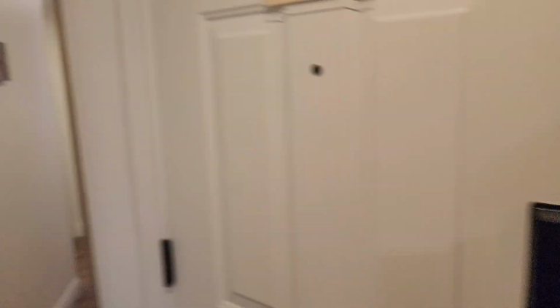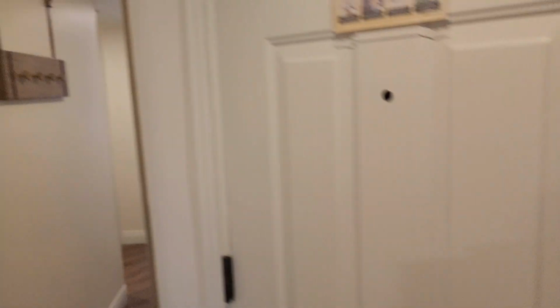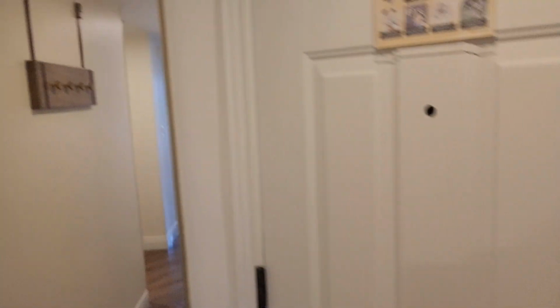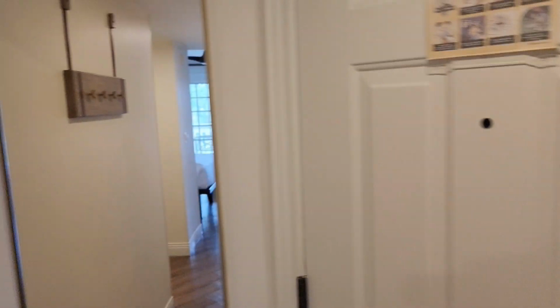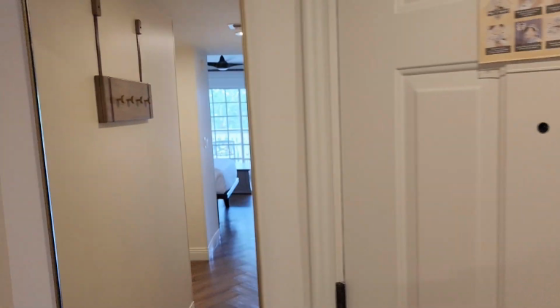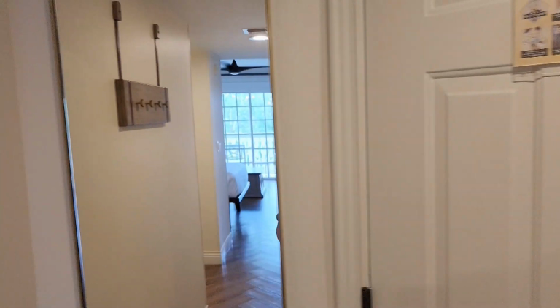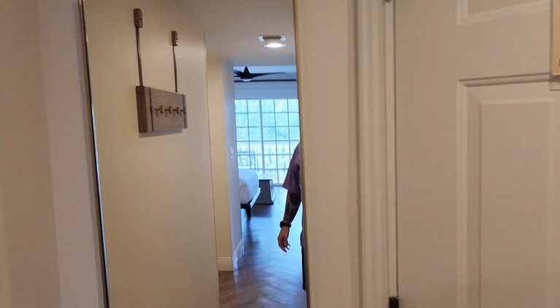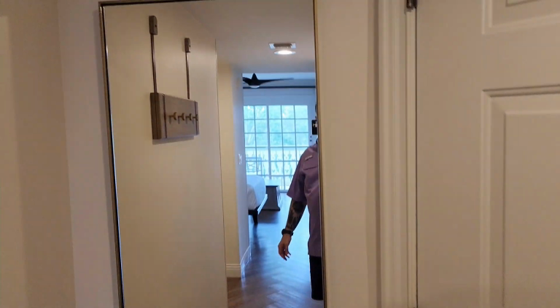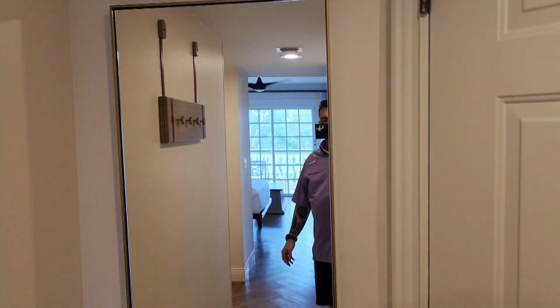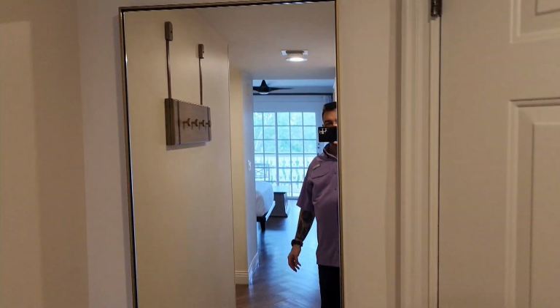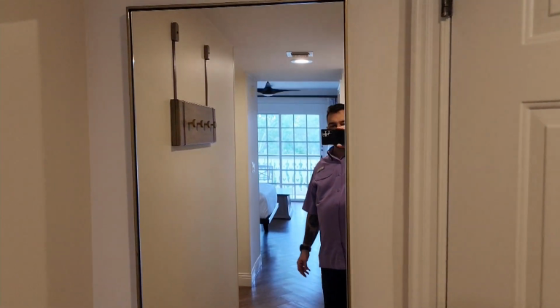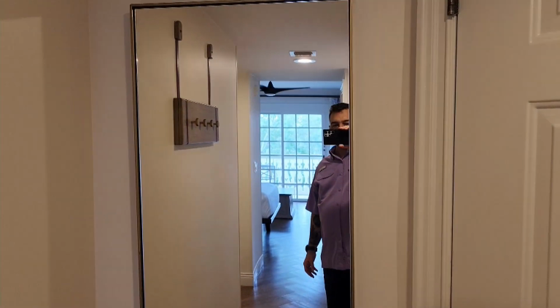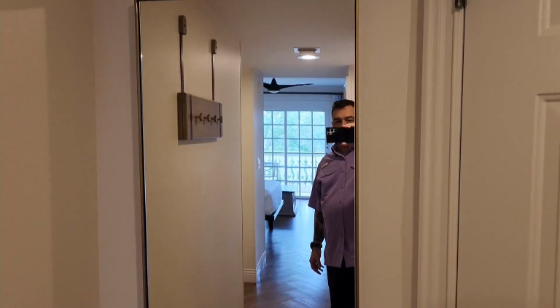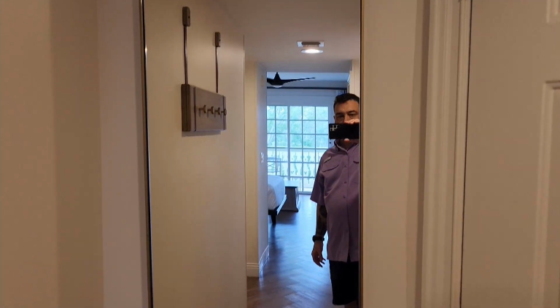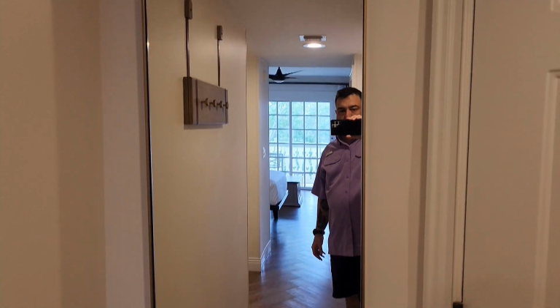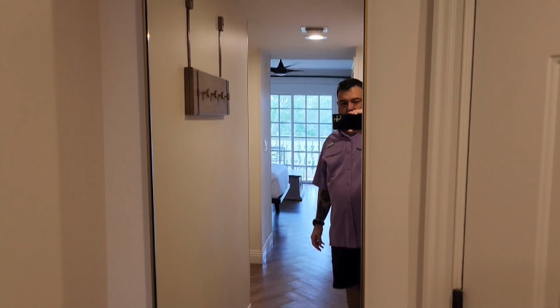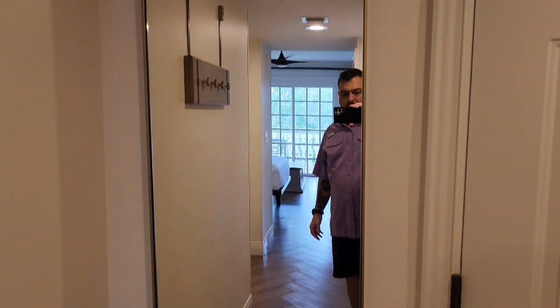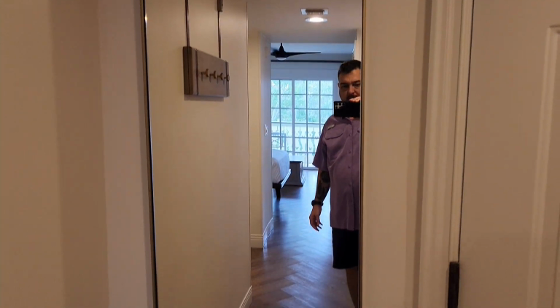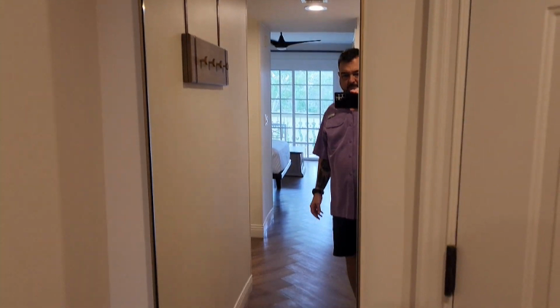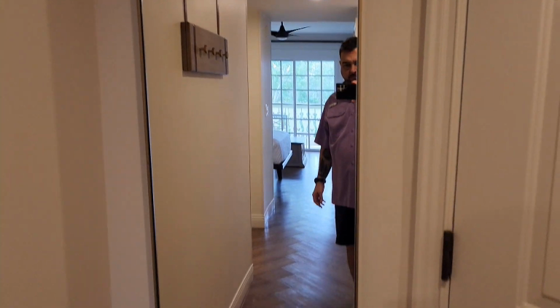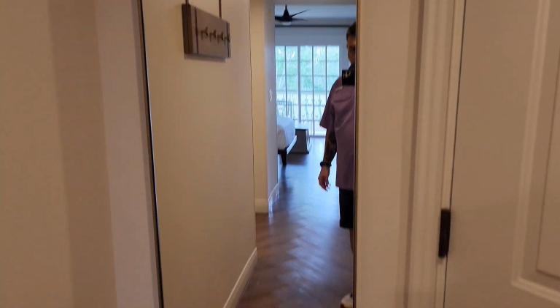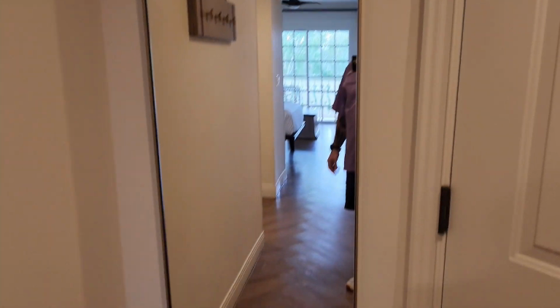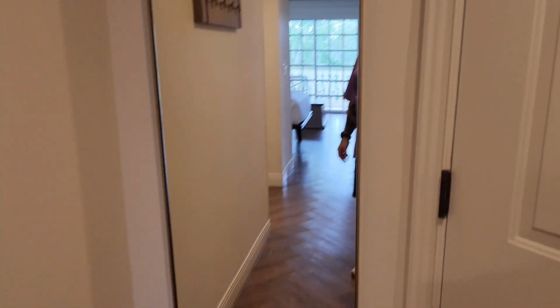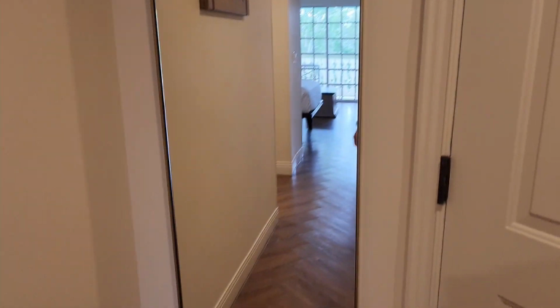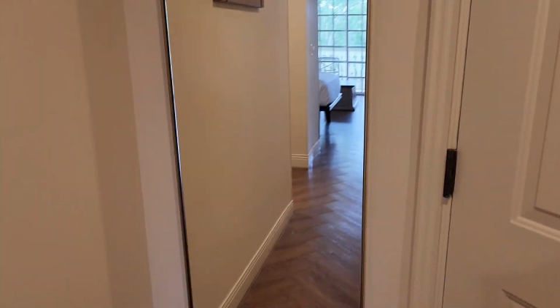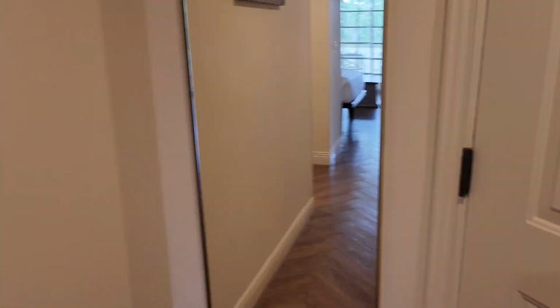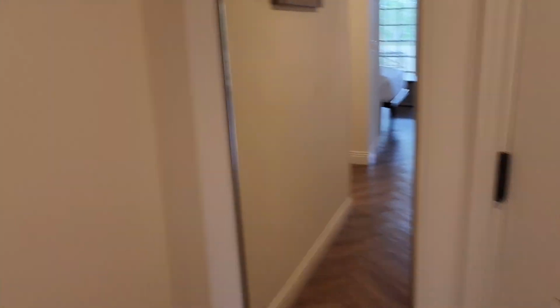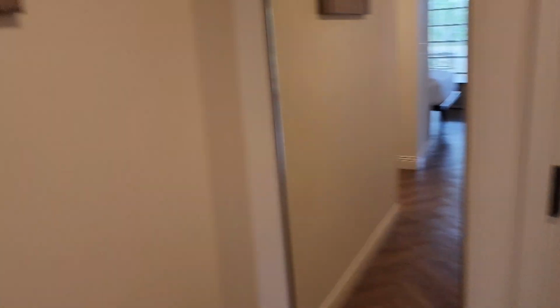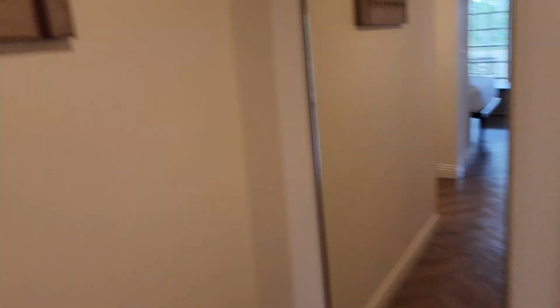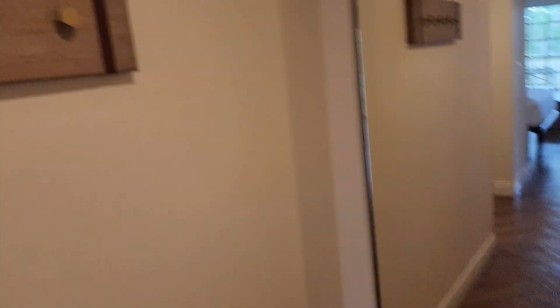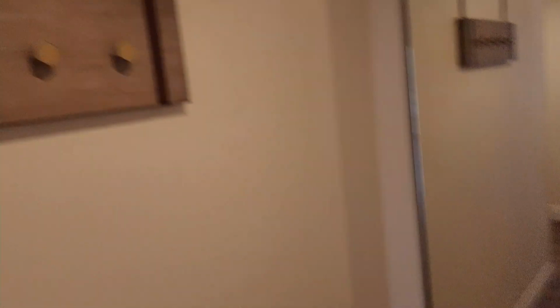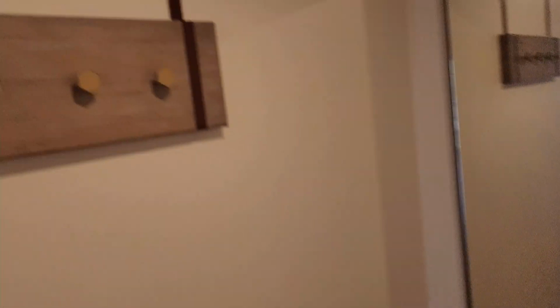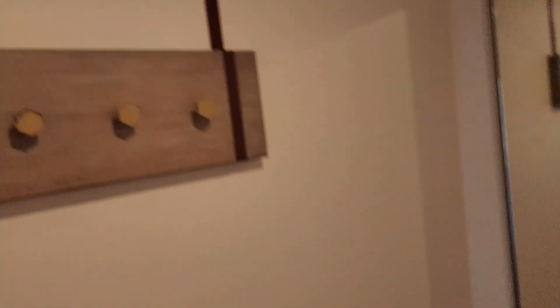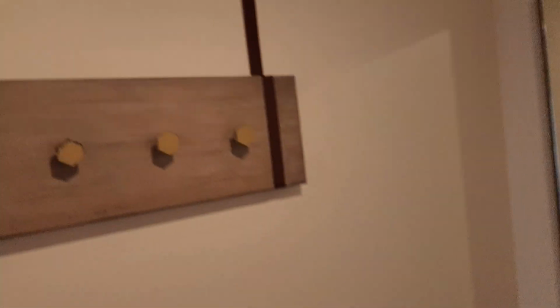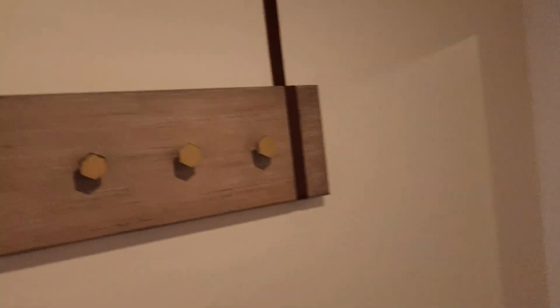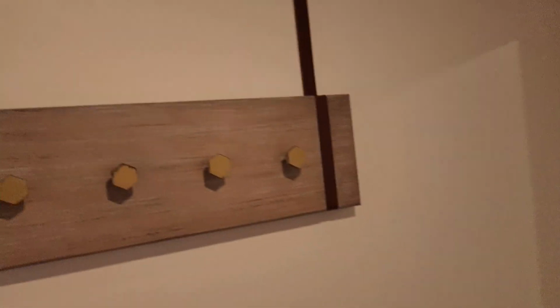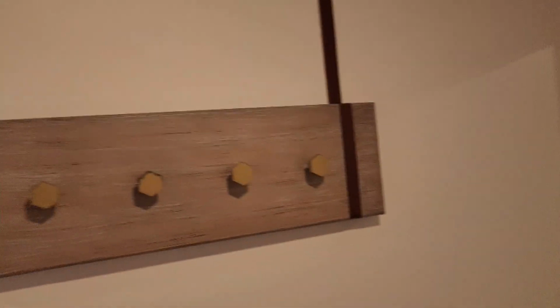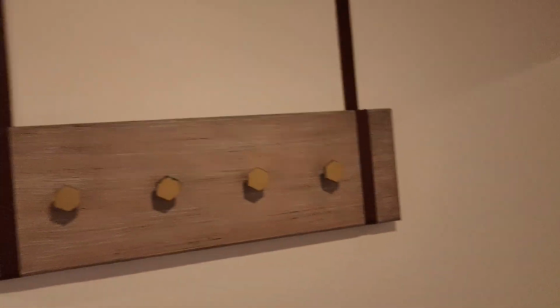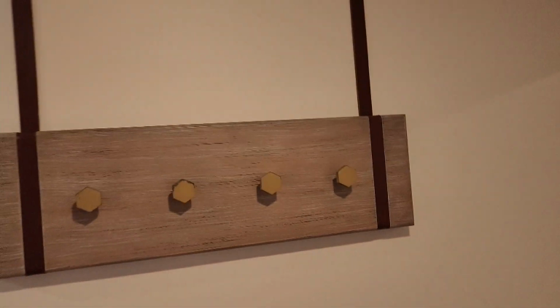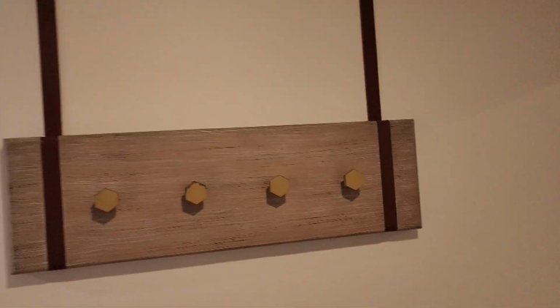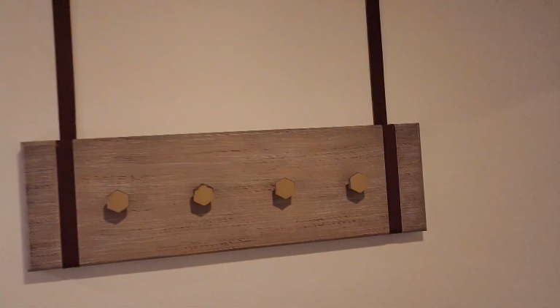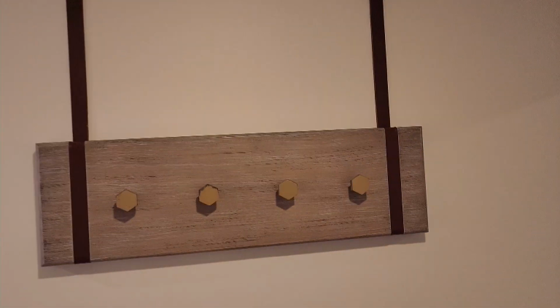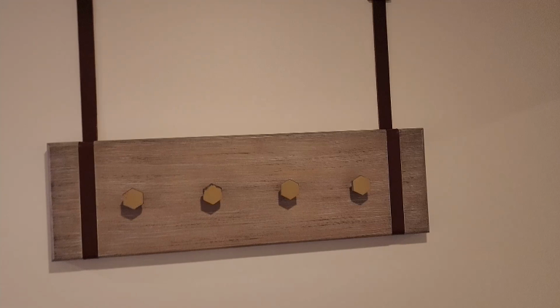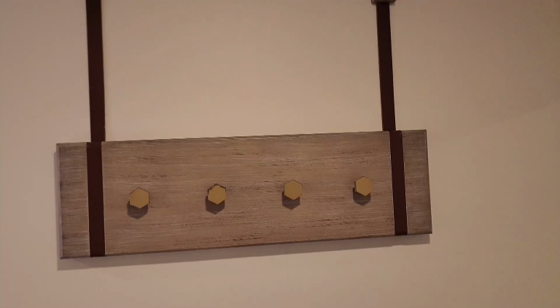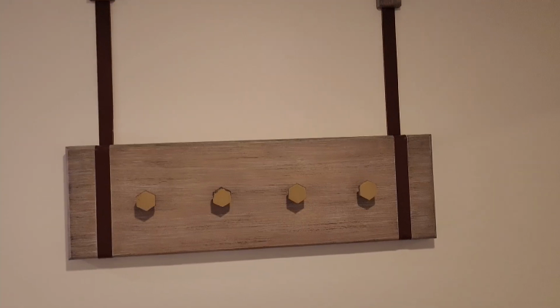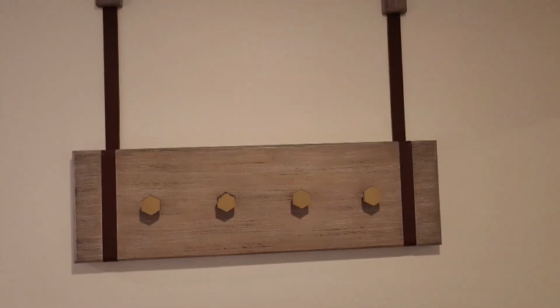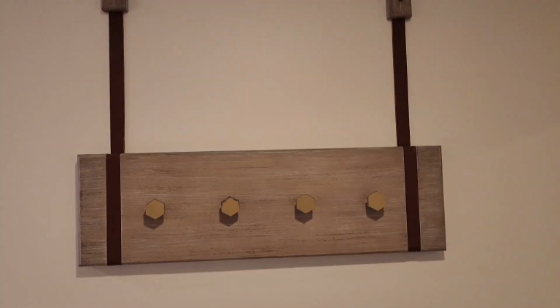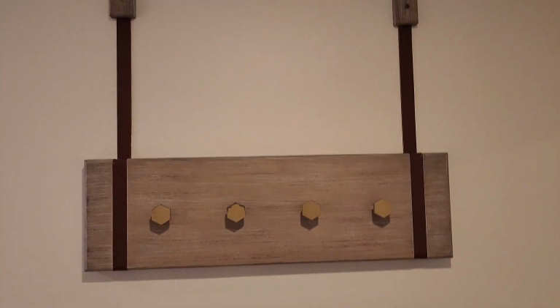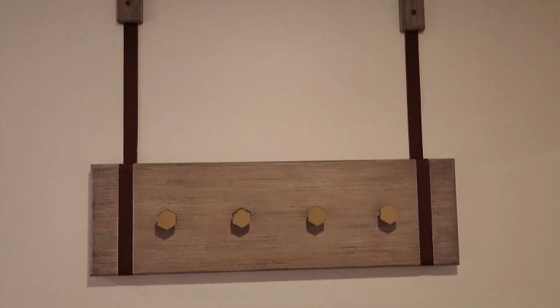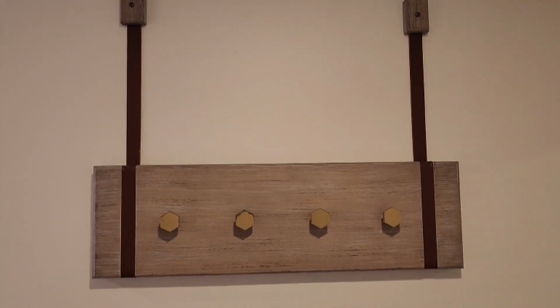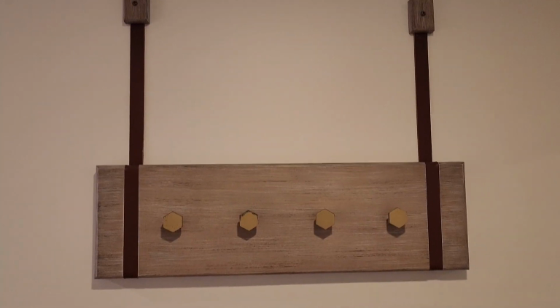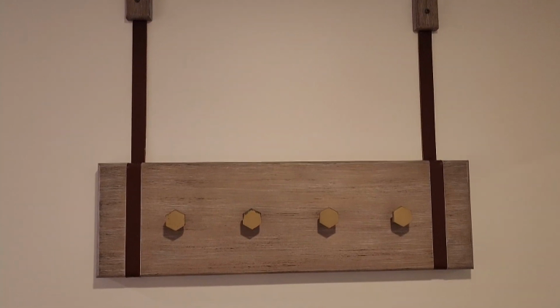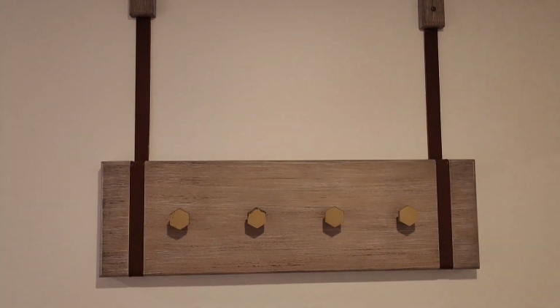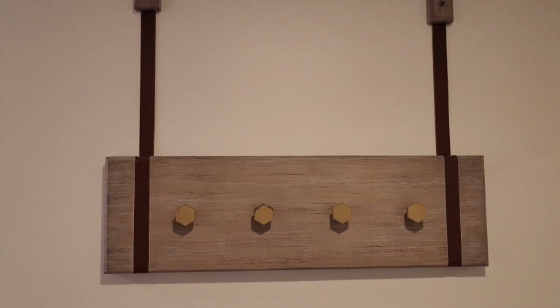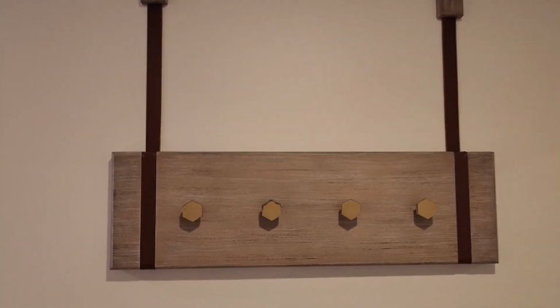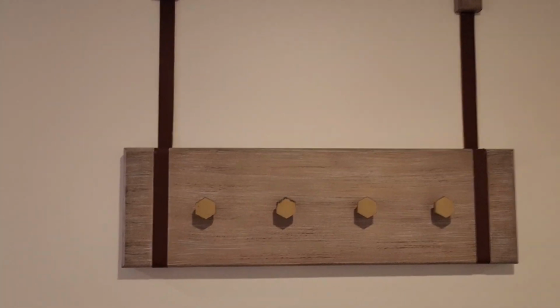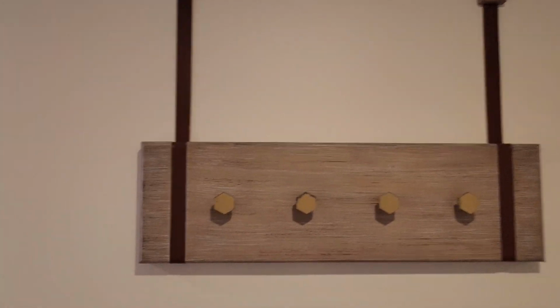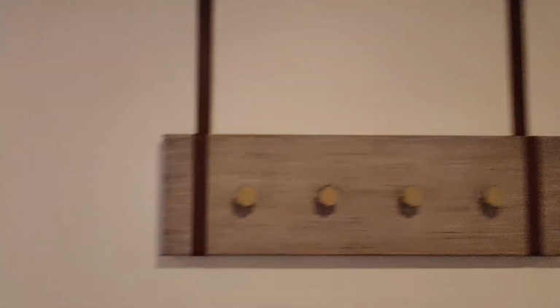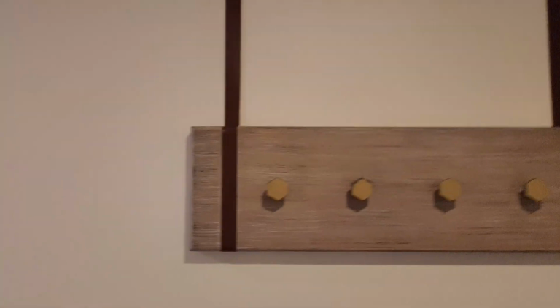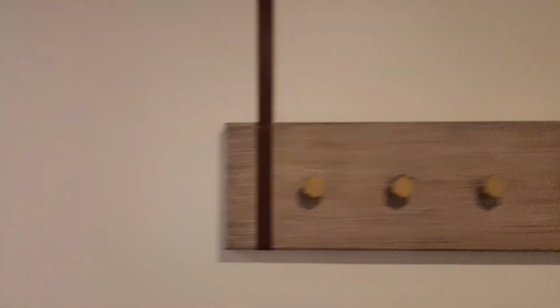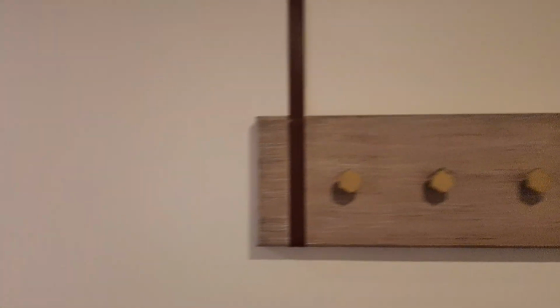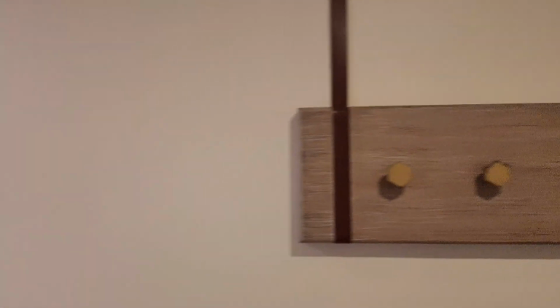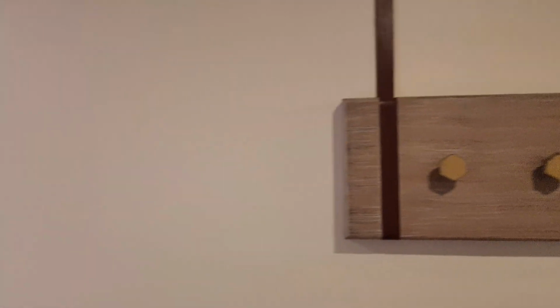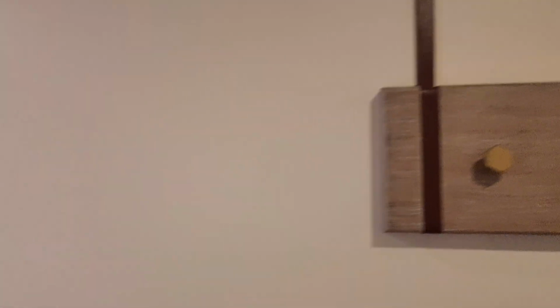Full length mirror and a cool little coat hat rack.